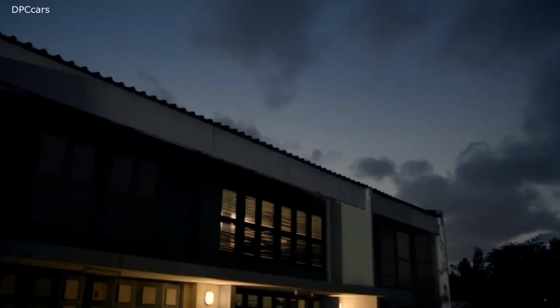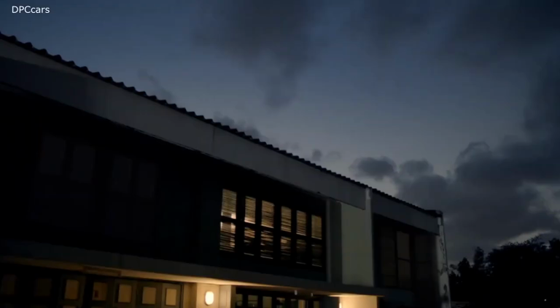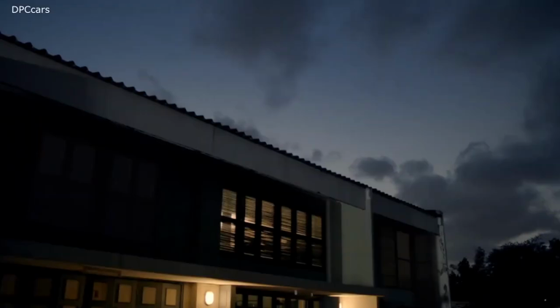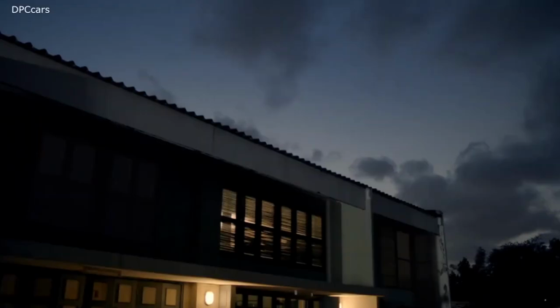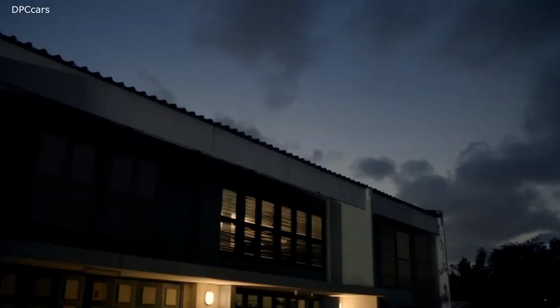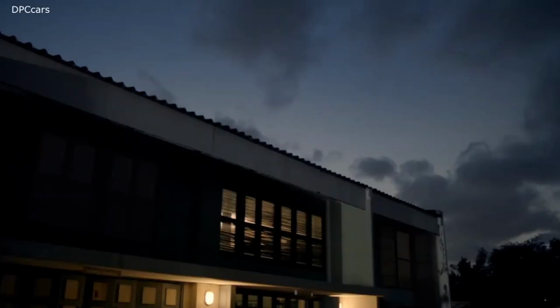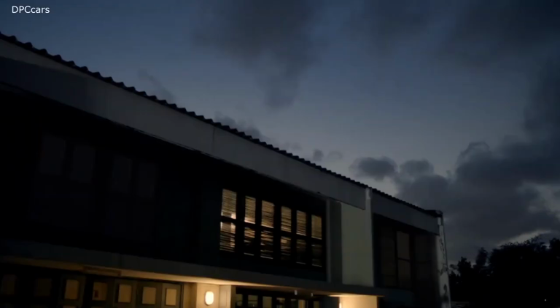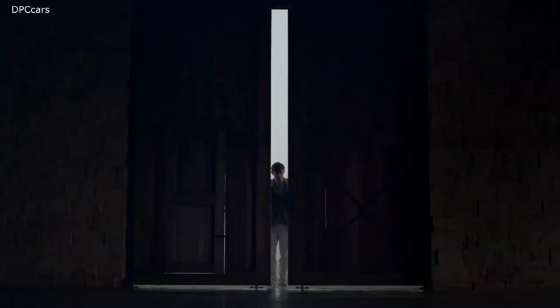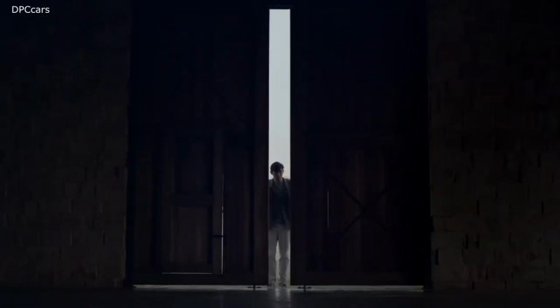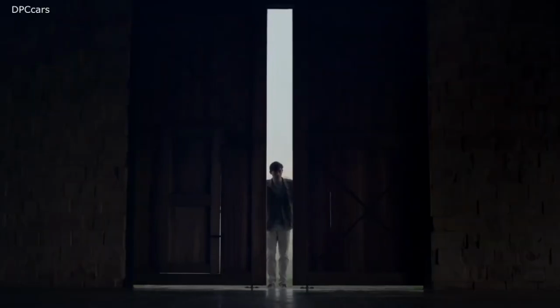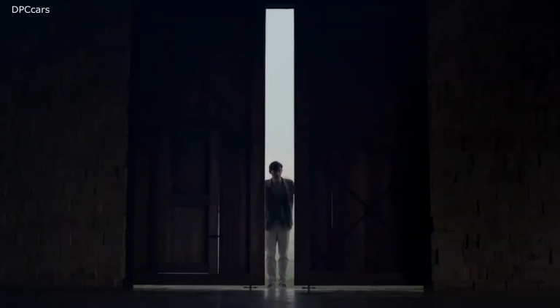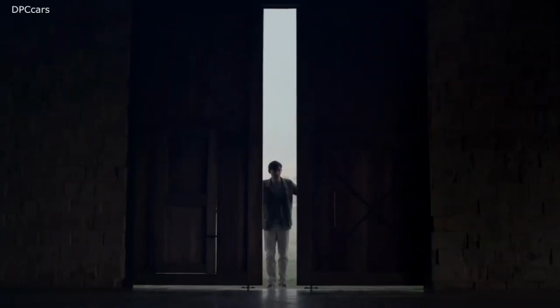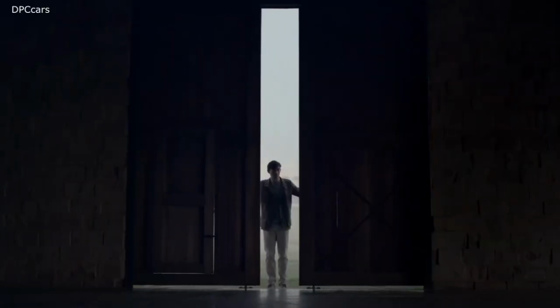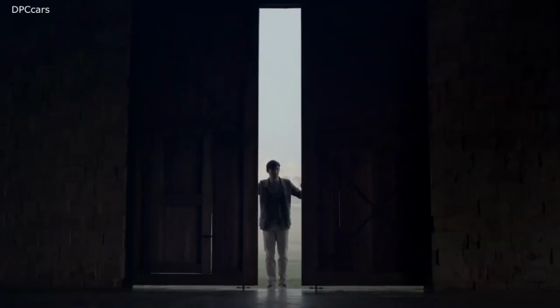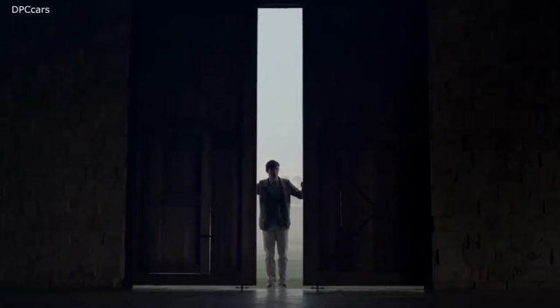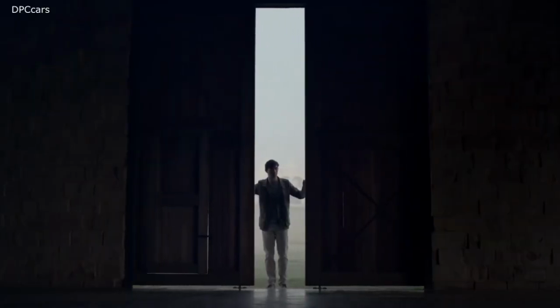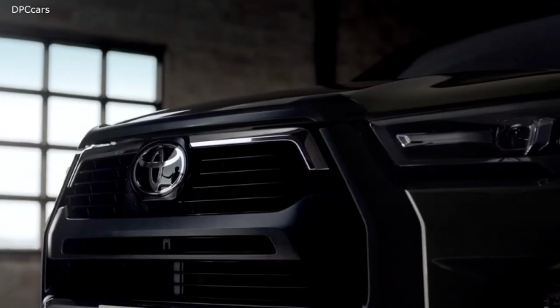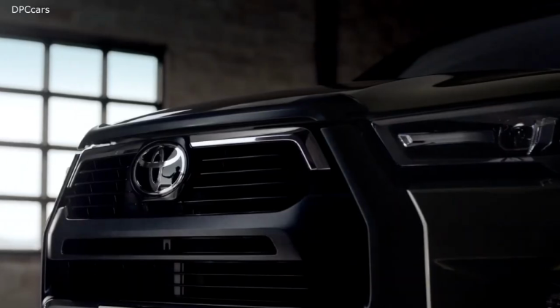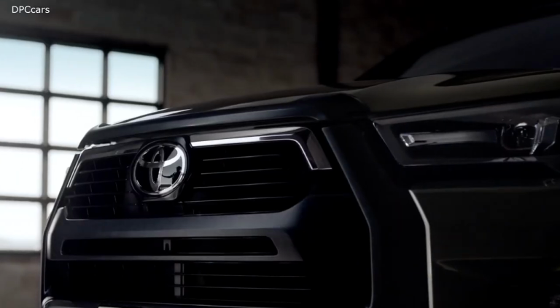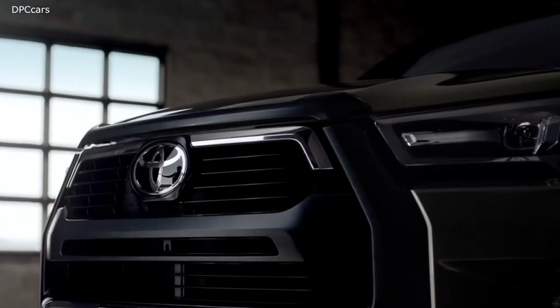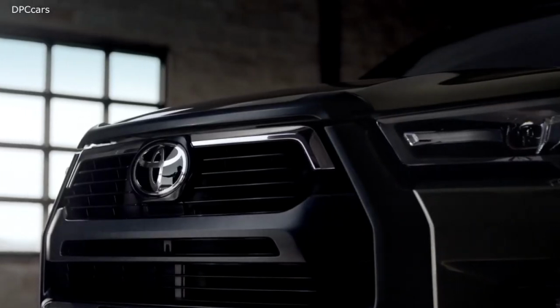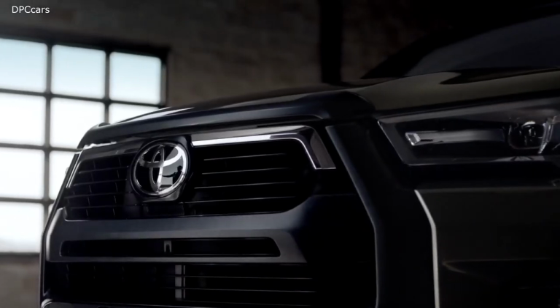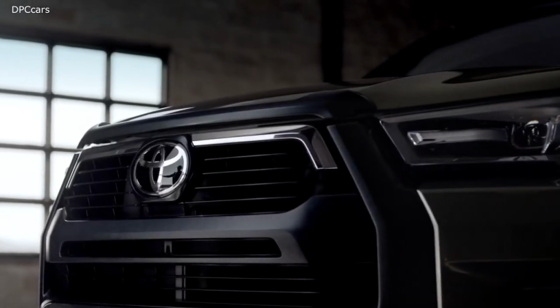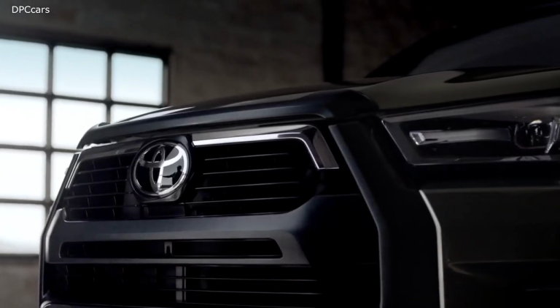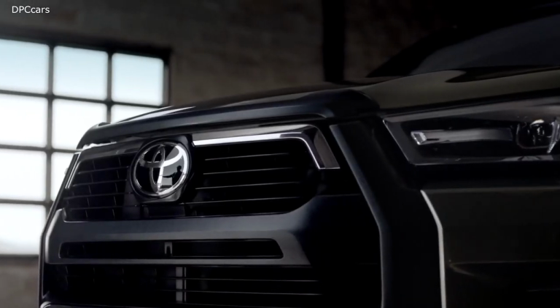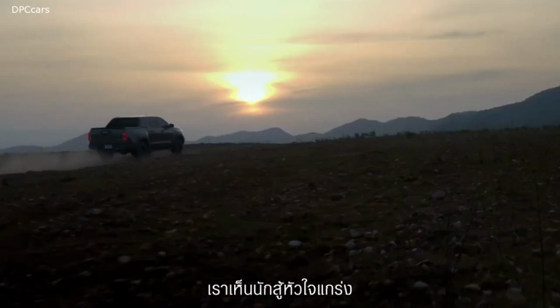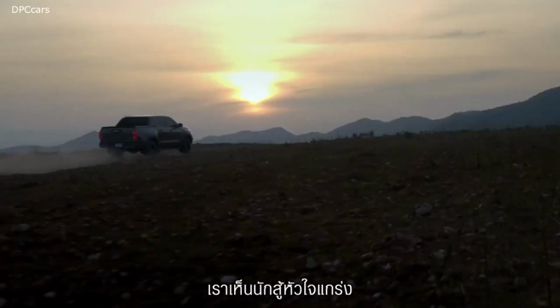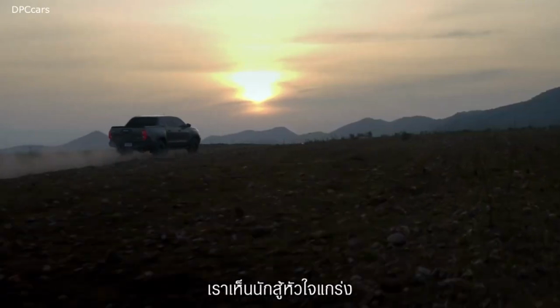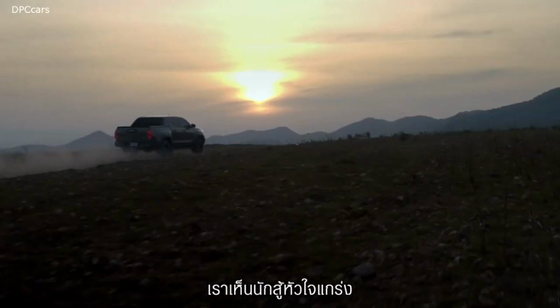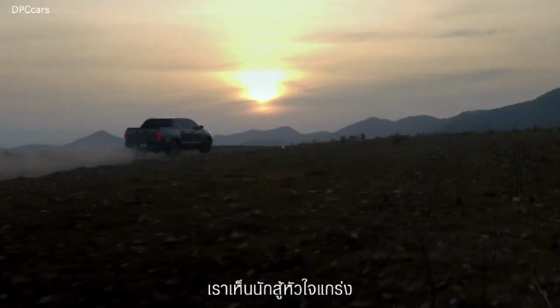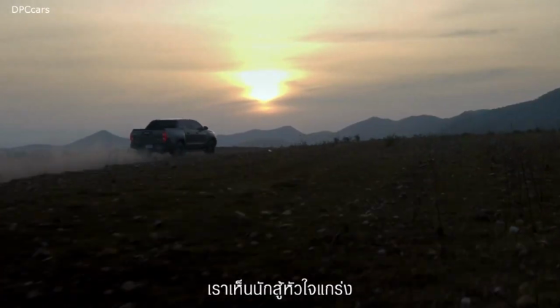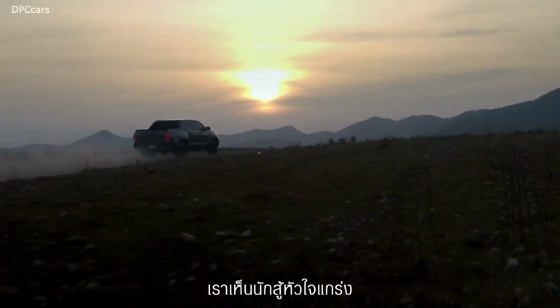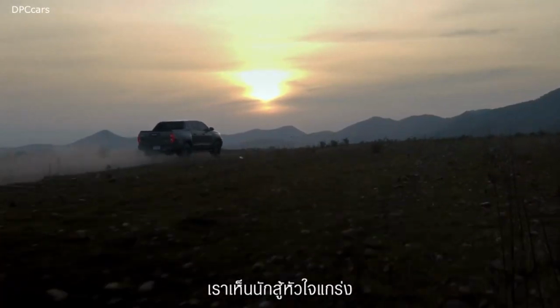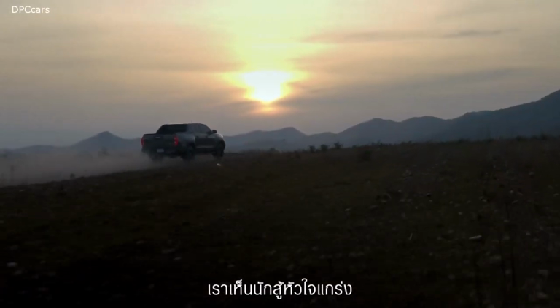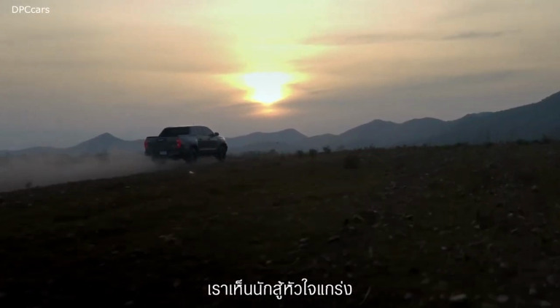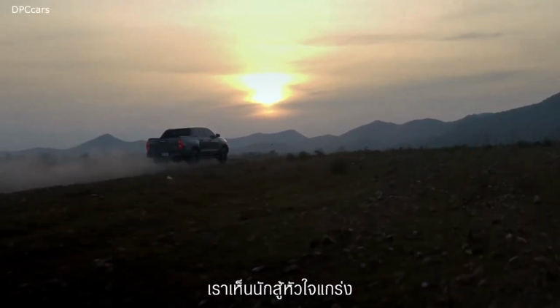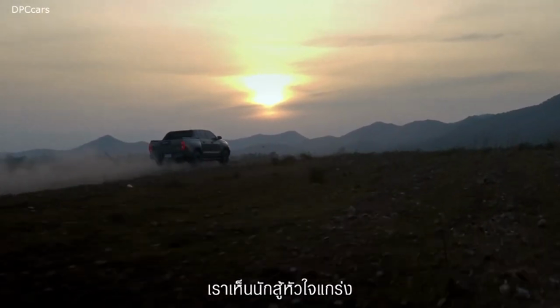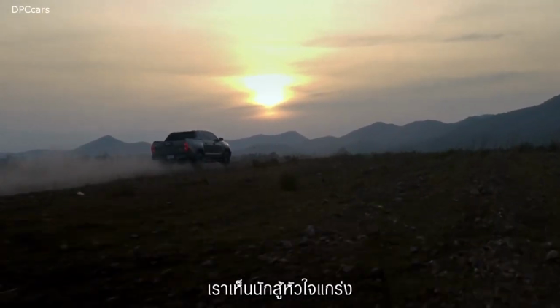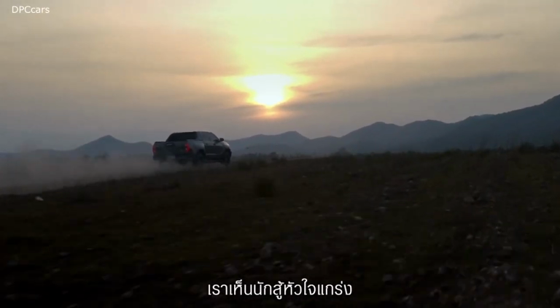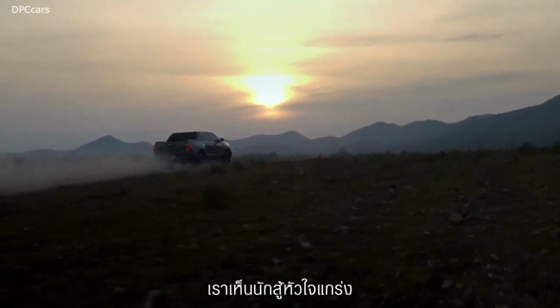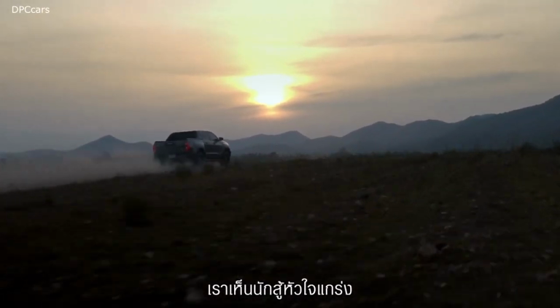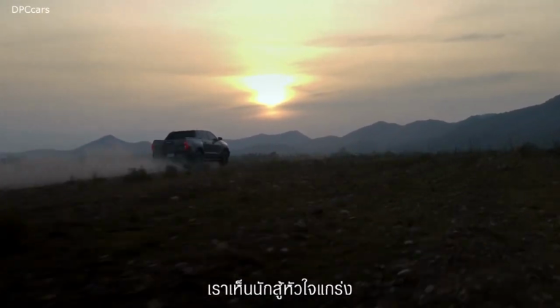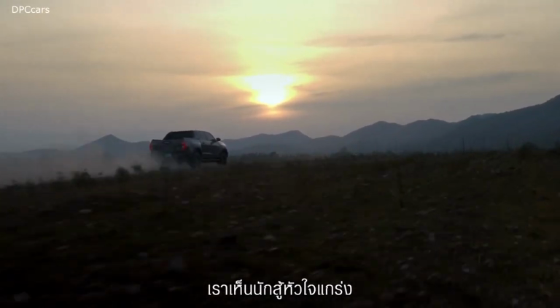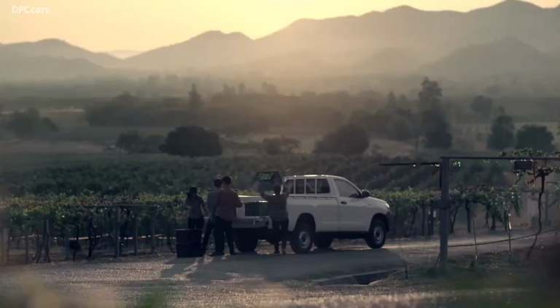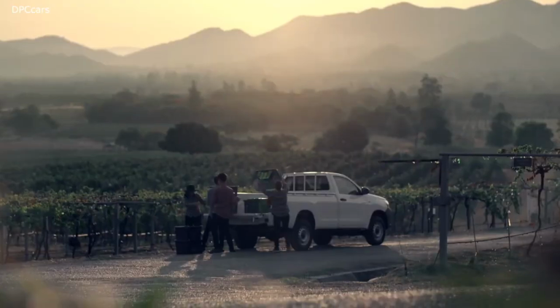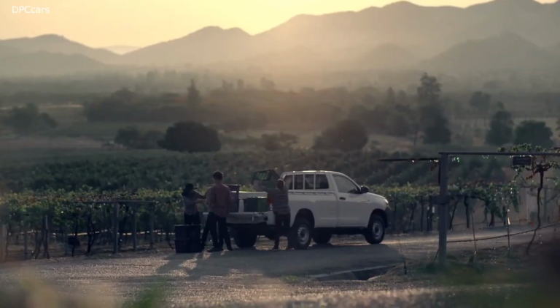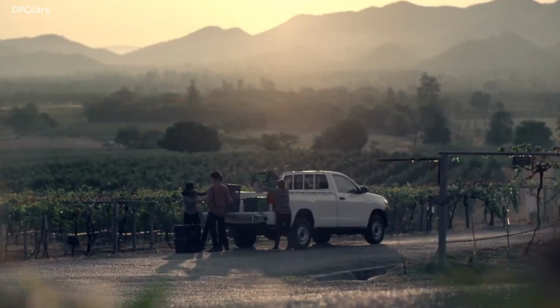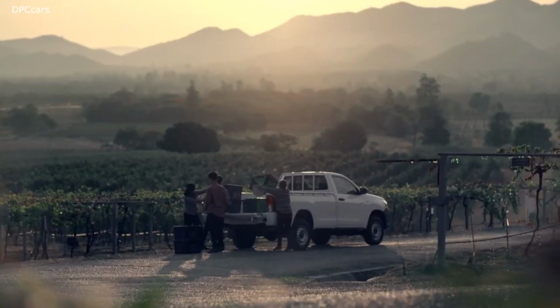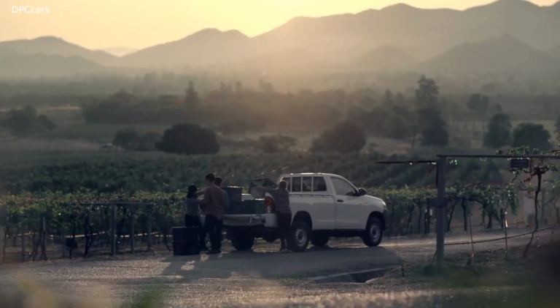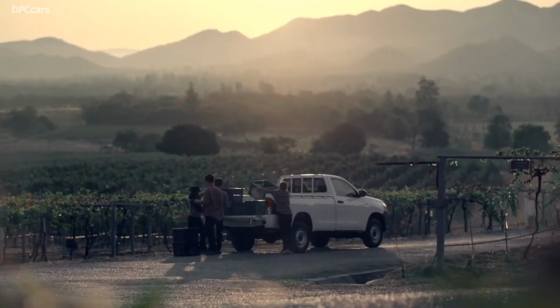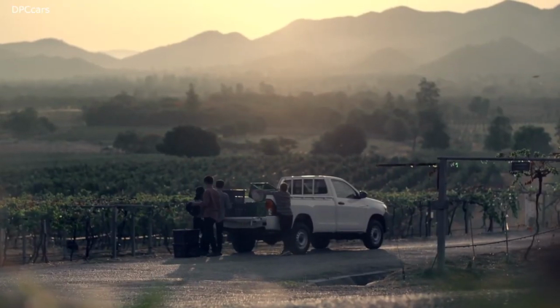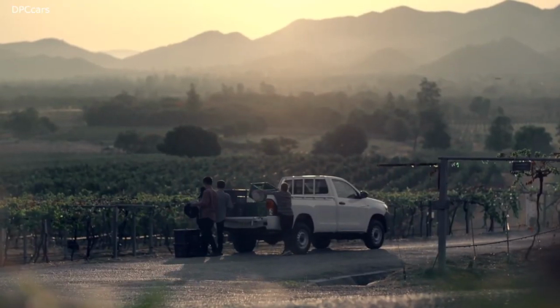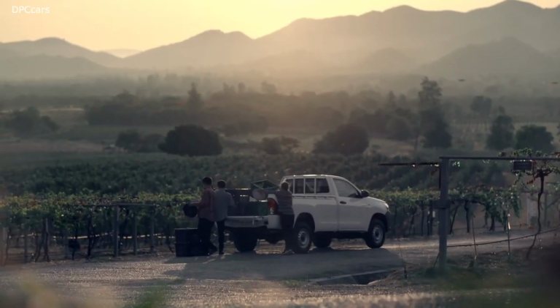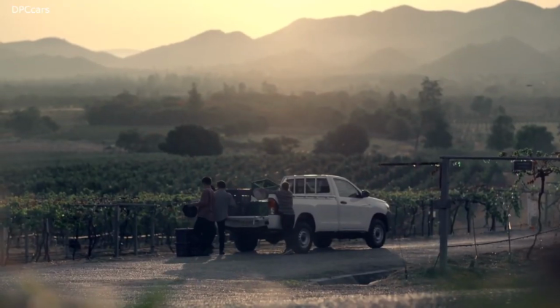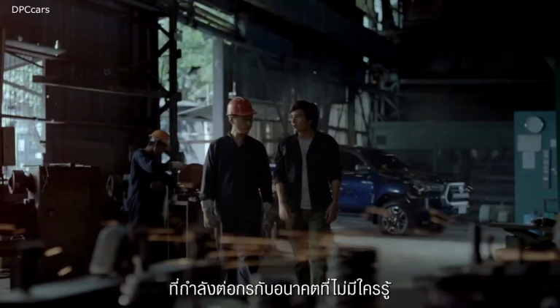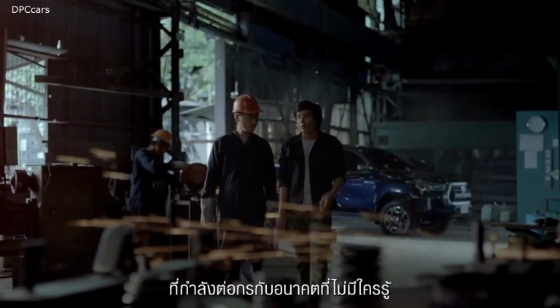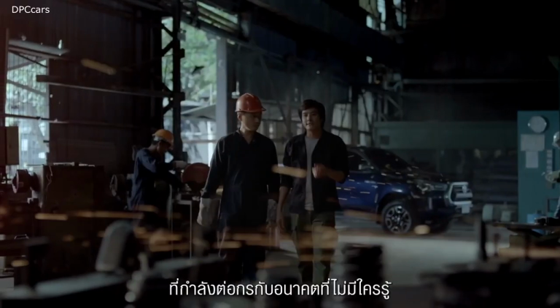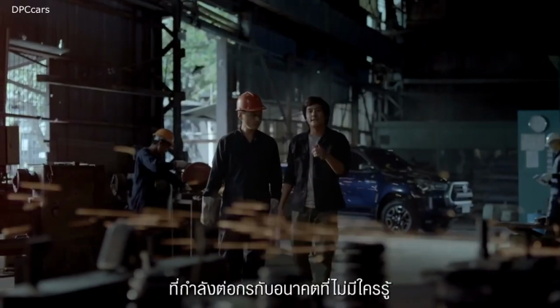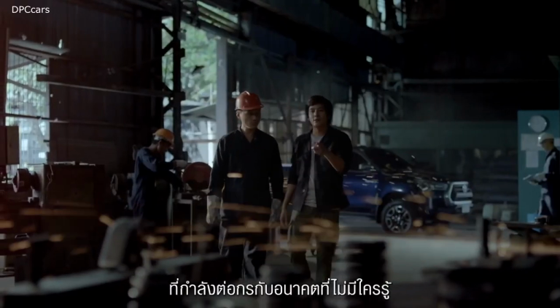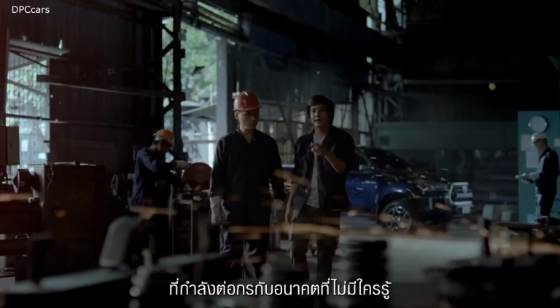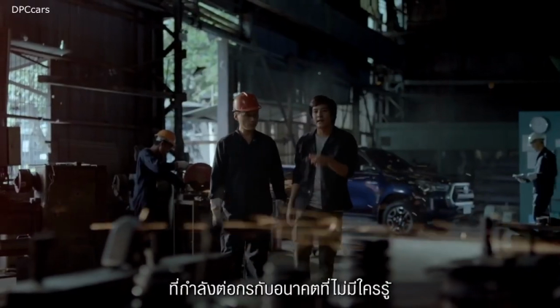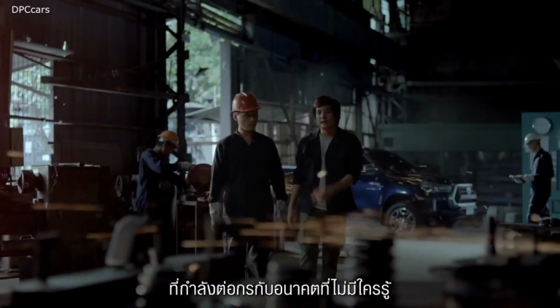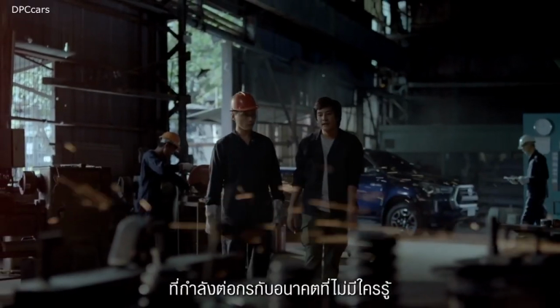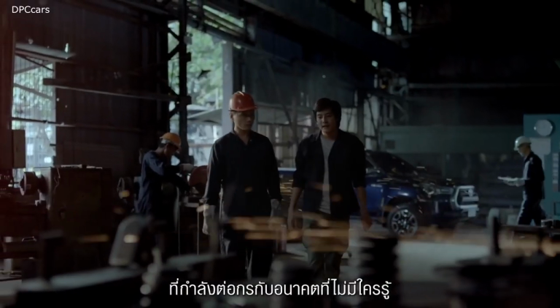Launched in its home market in Thailand, where it's built for the Asian and Australian markets, the 2021 Hilux gets a much-needed facelift.